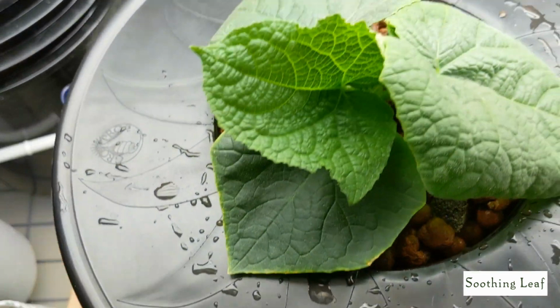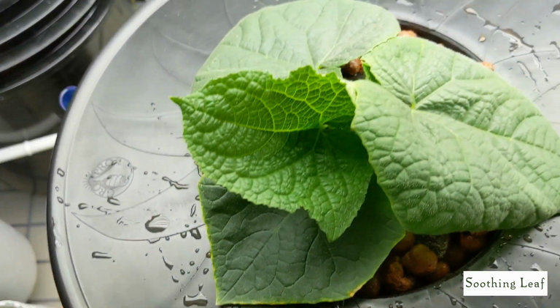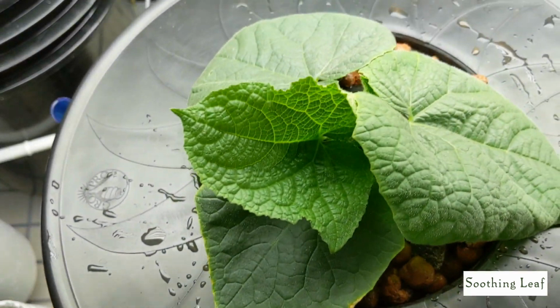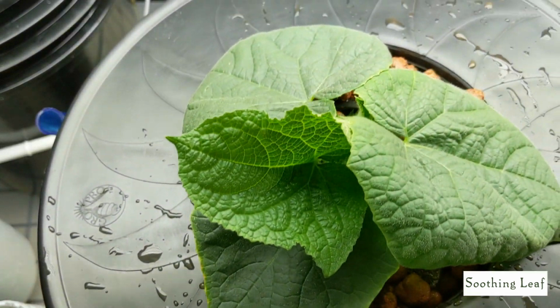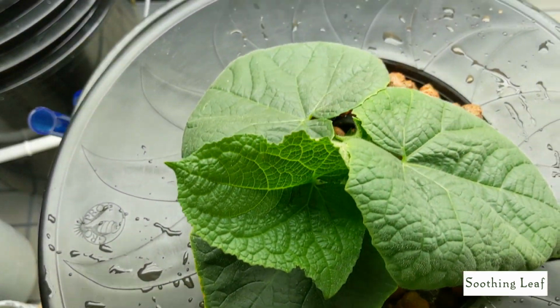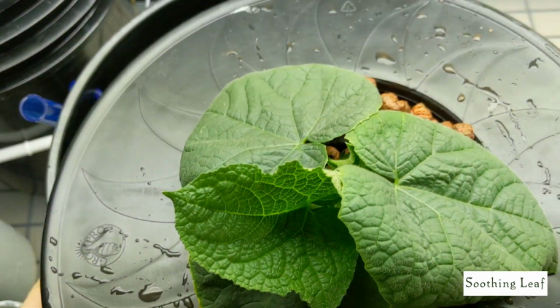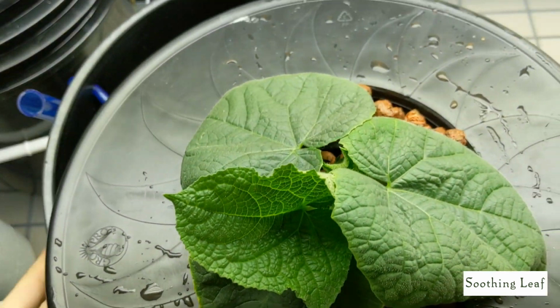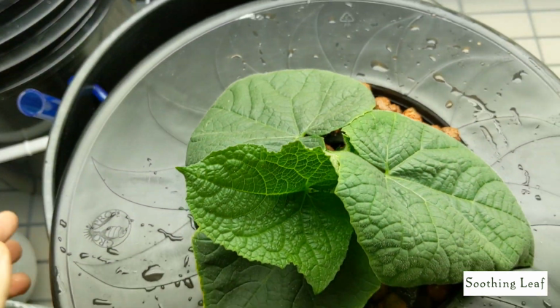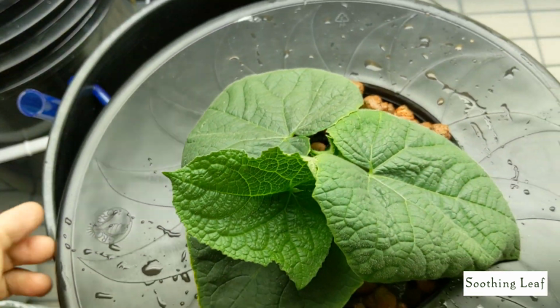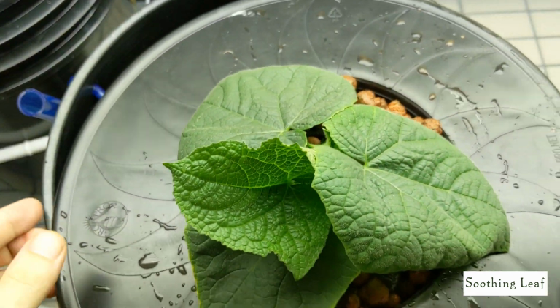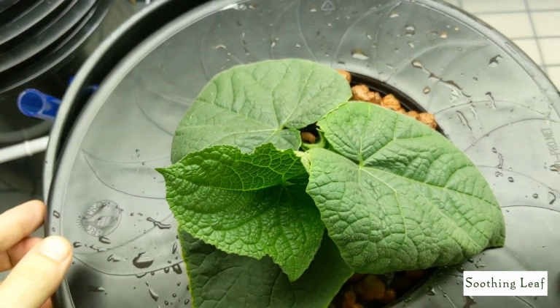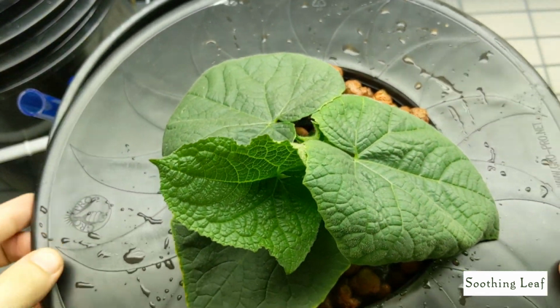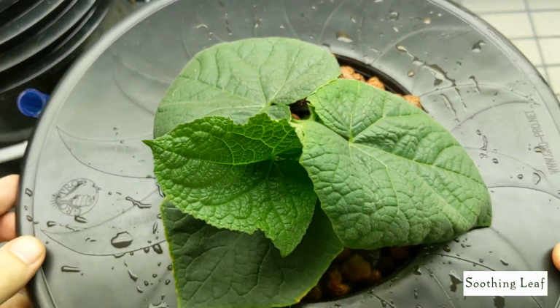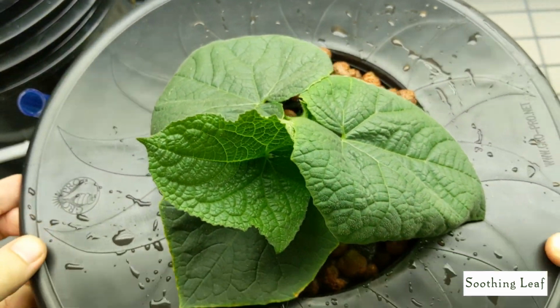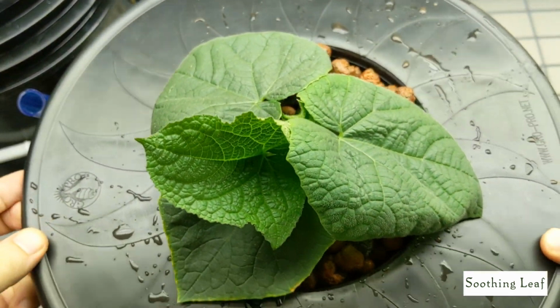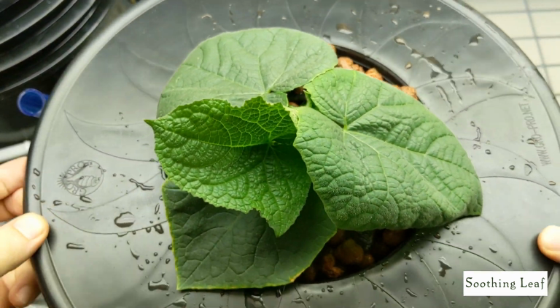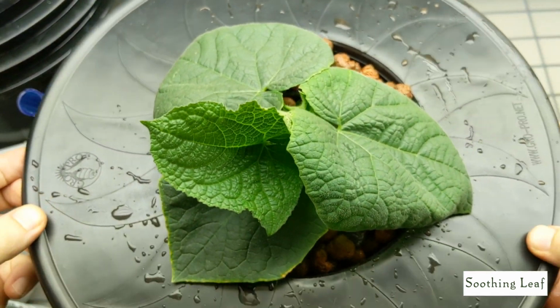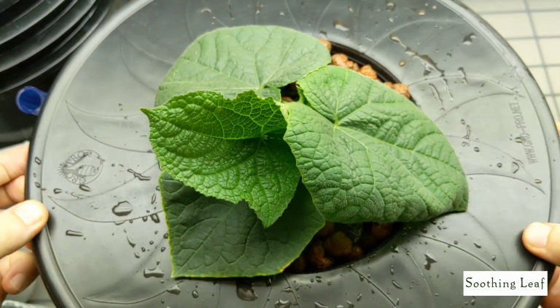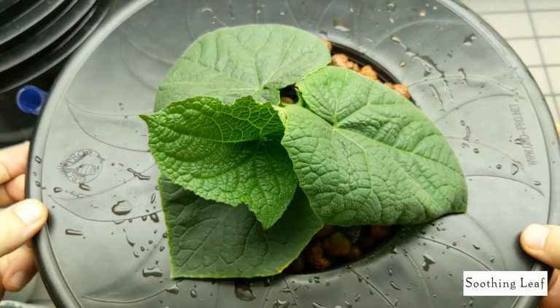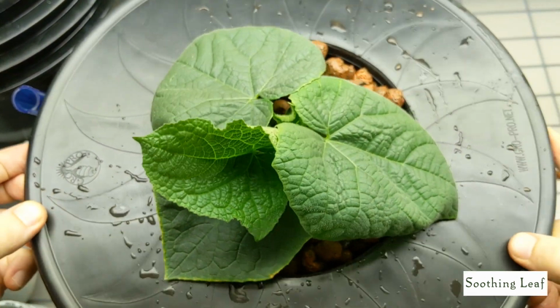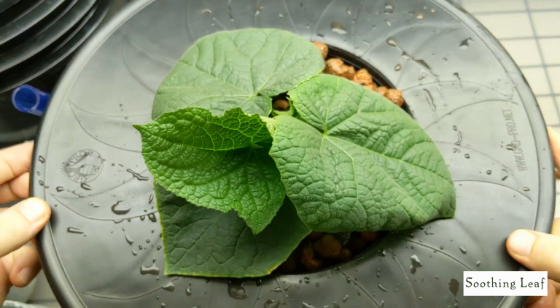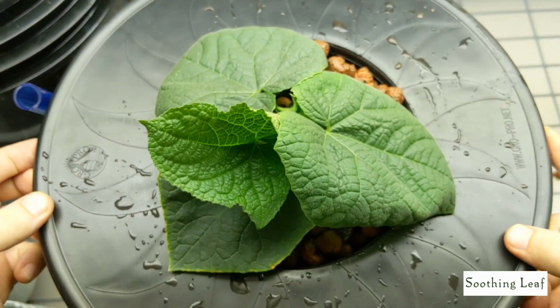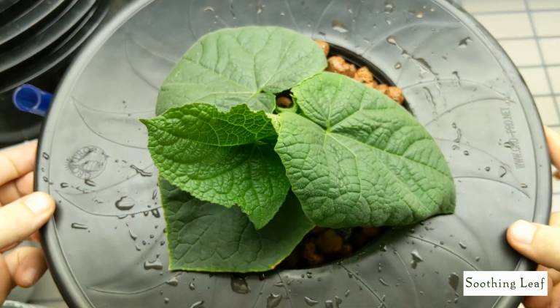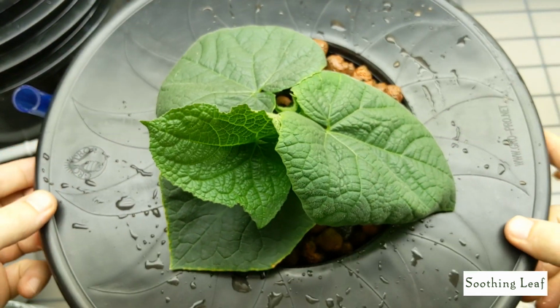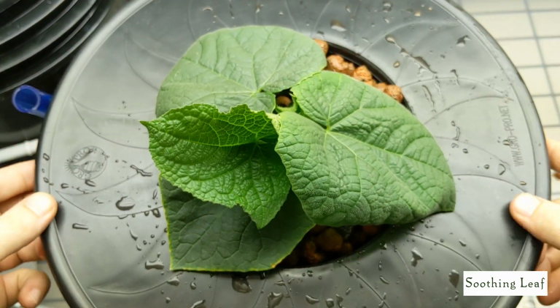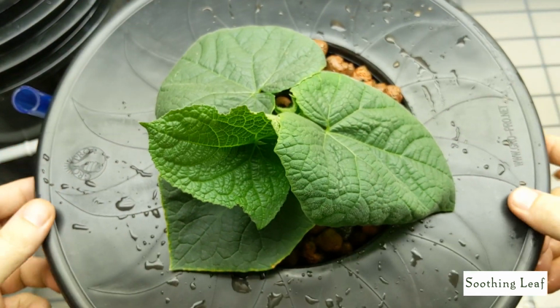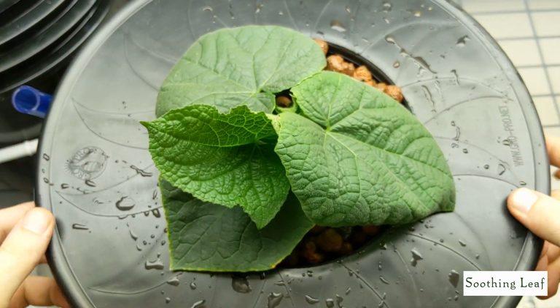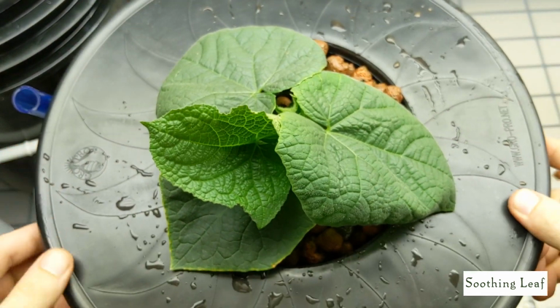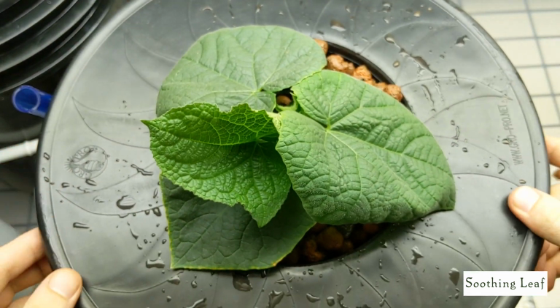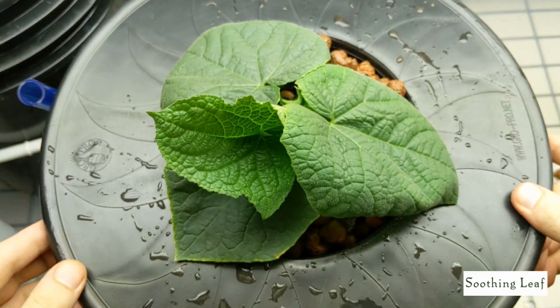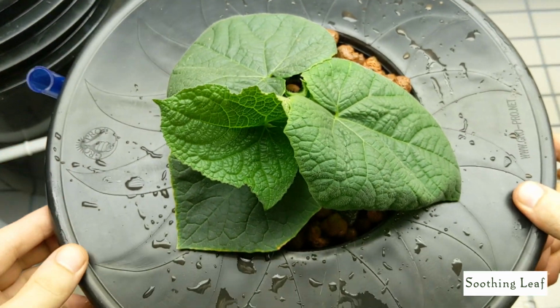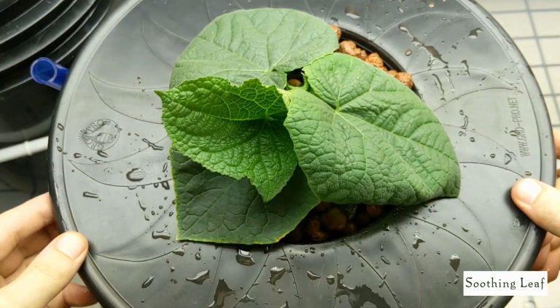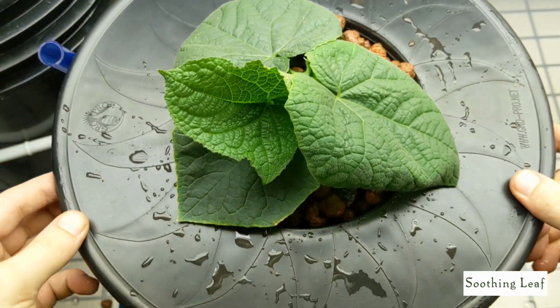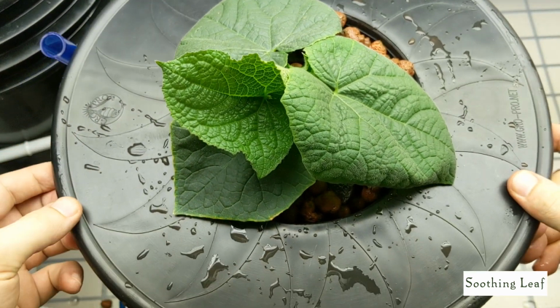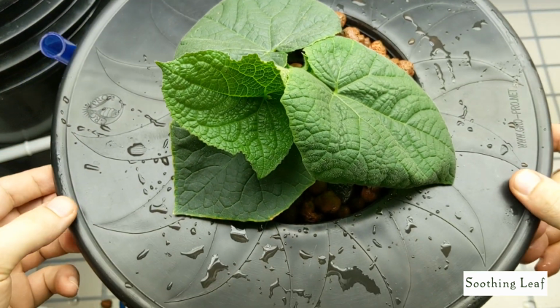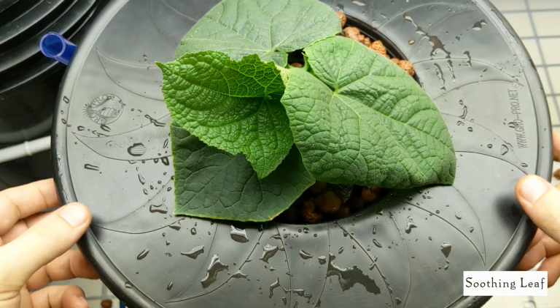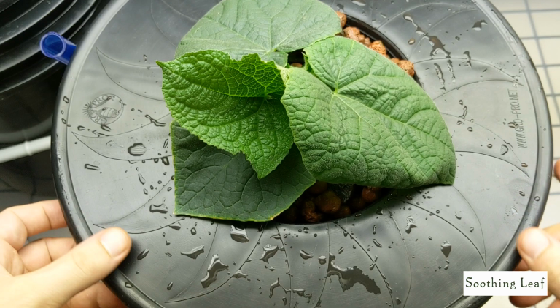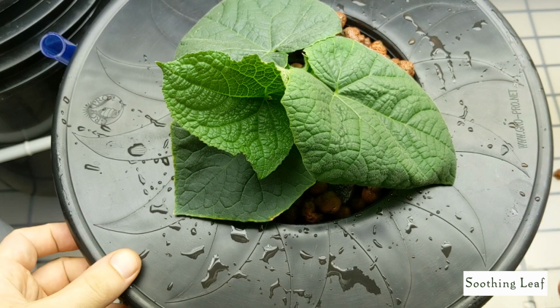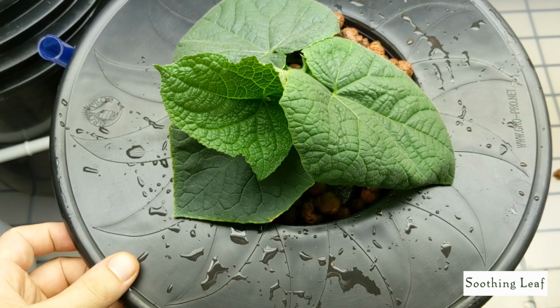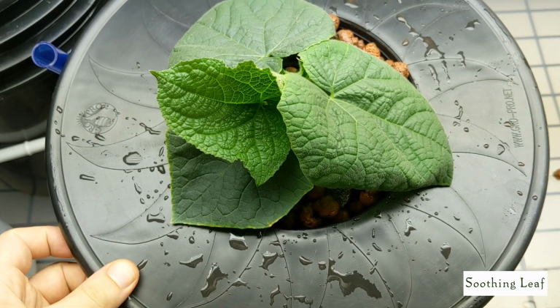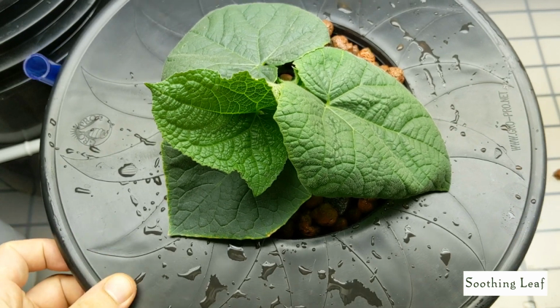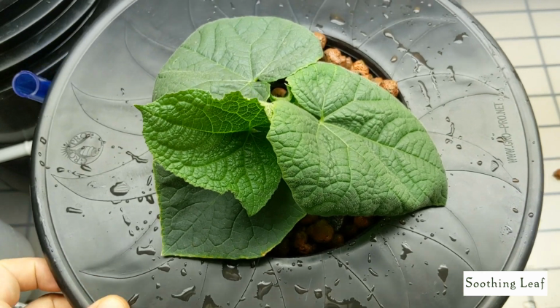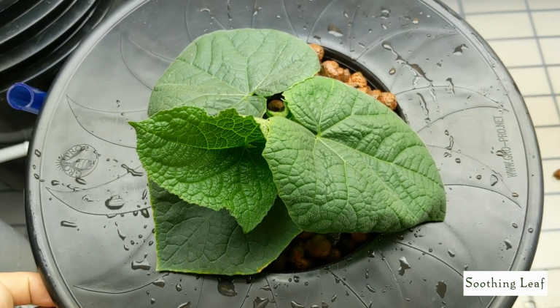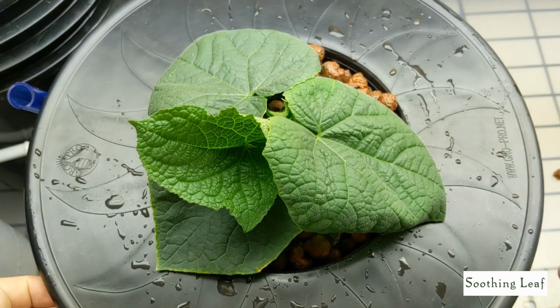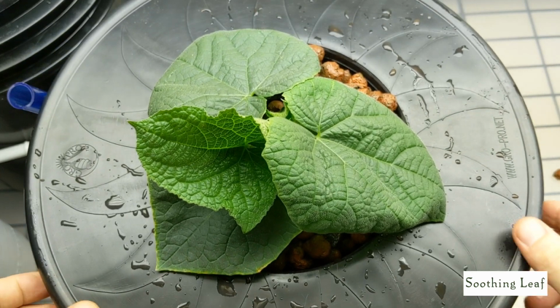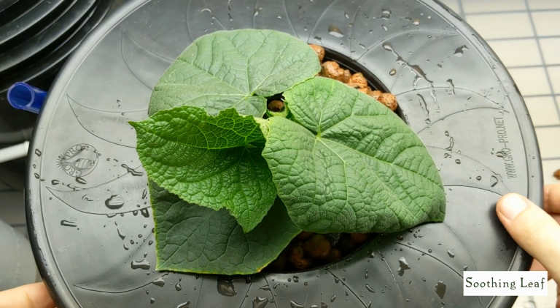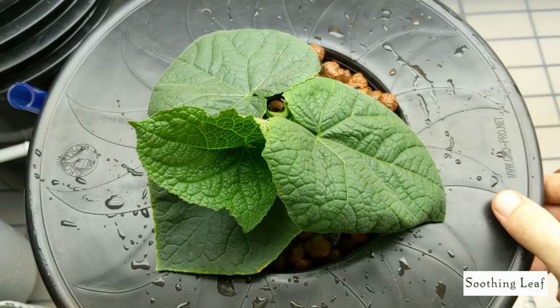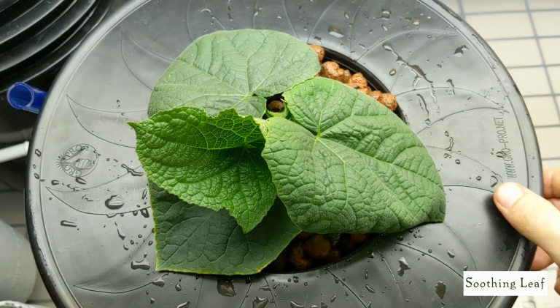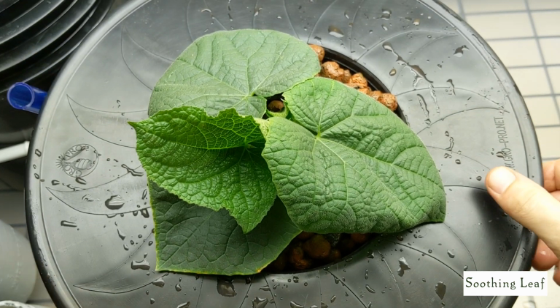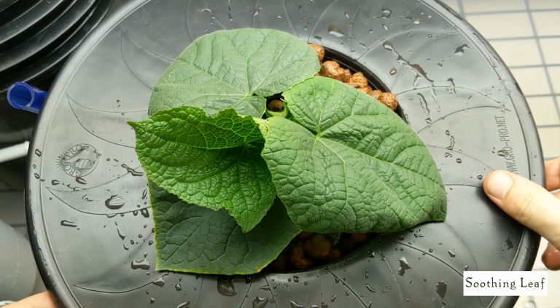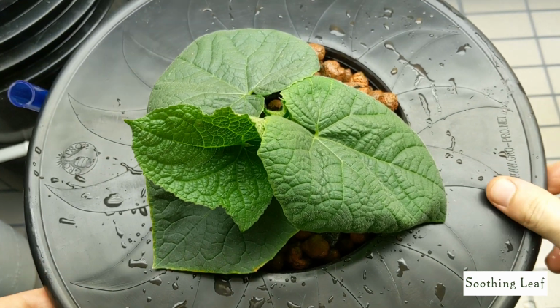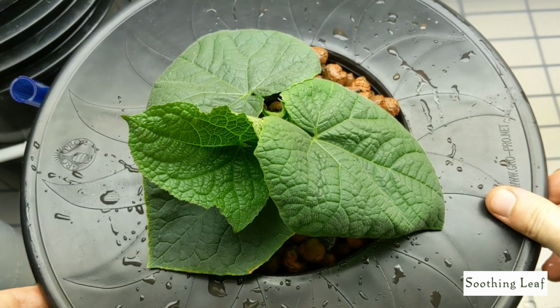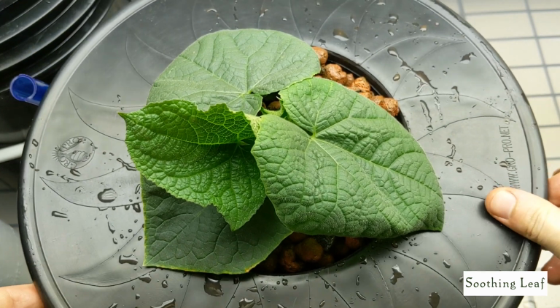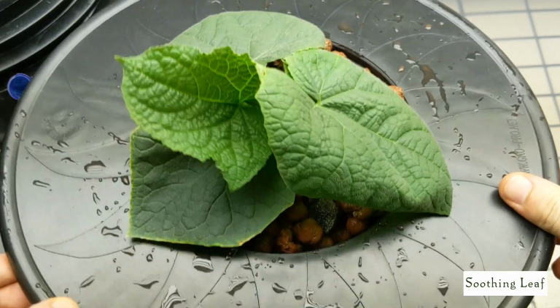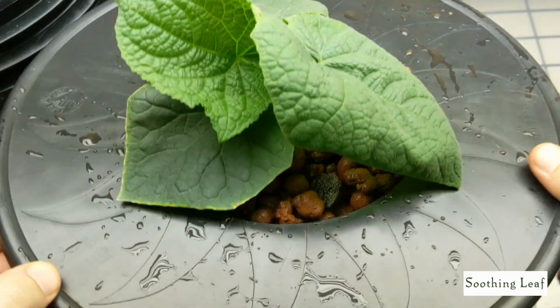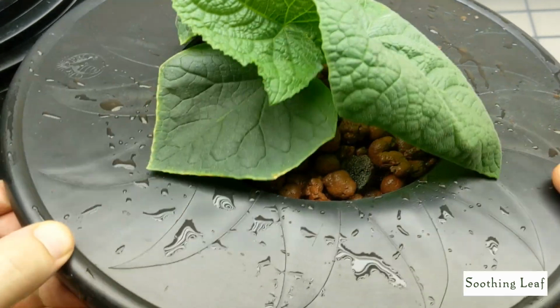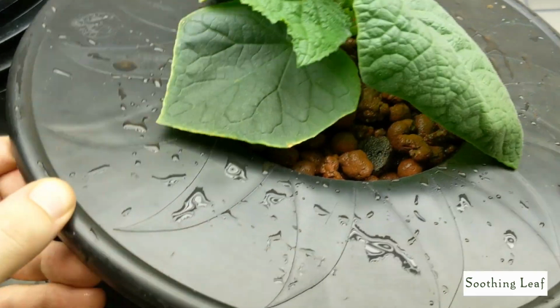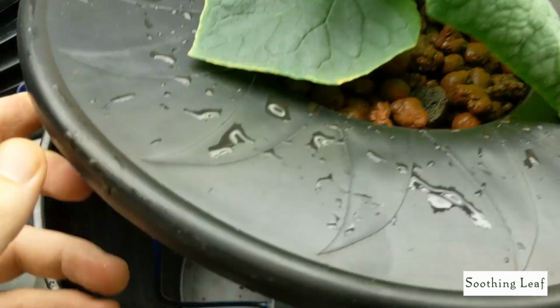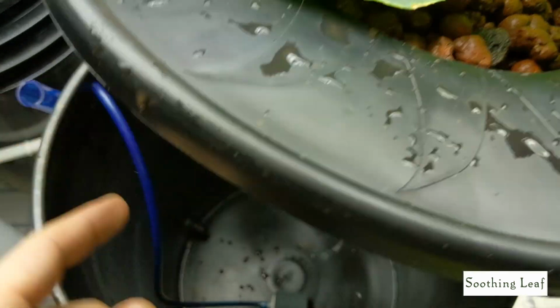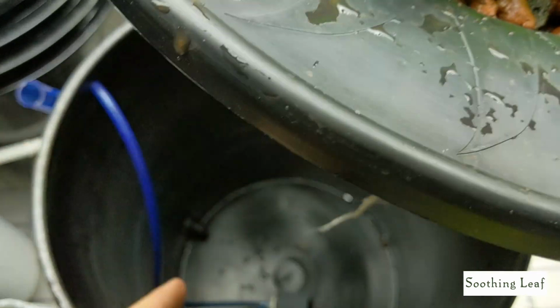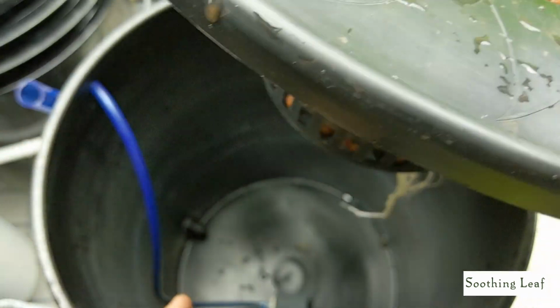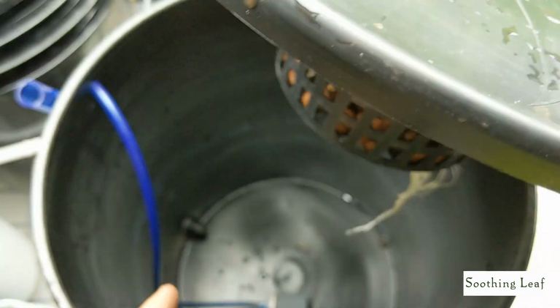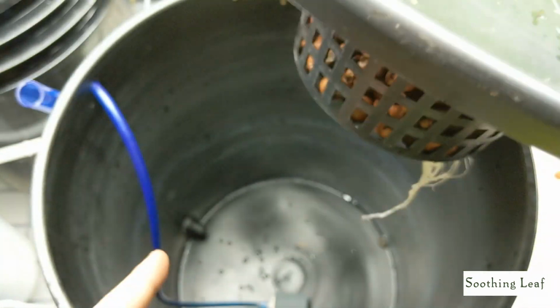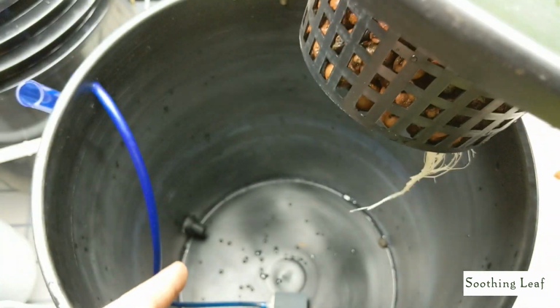Let's look at the root system at the bottom — looking beautiful. Look at how beautiful this plant looks.